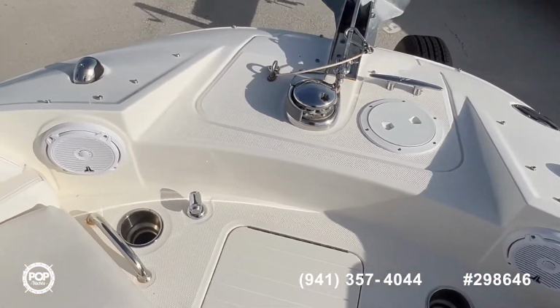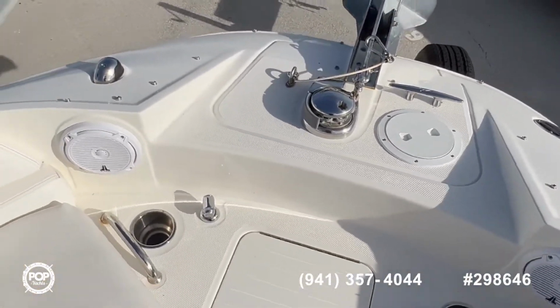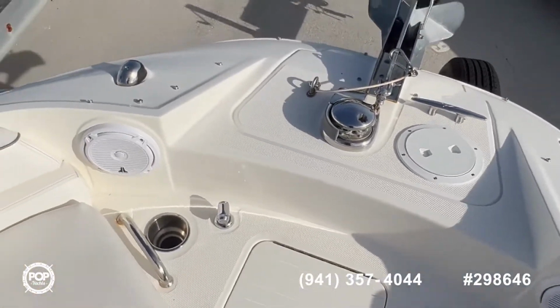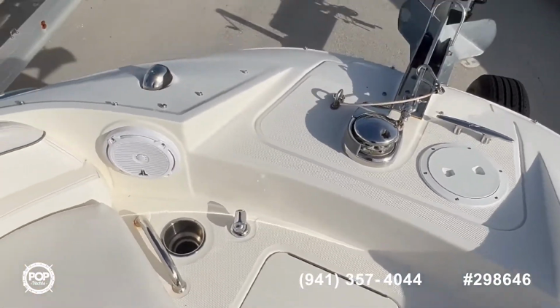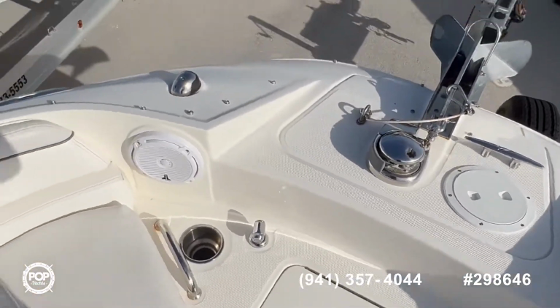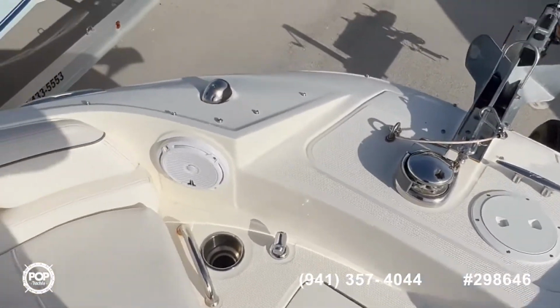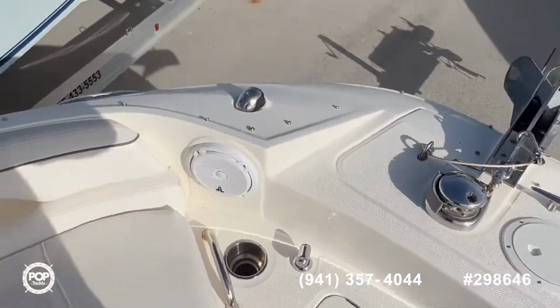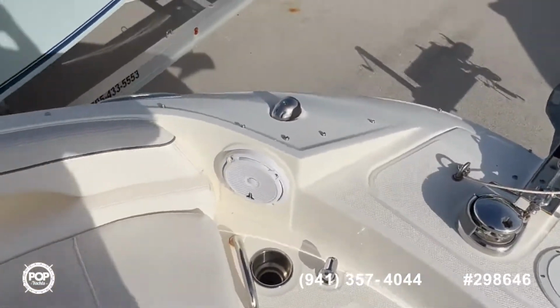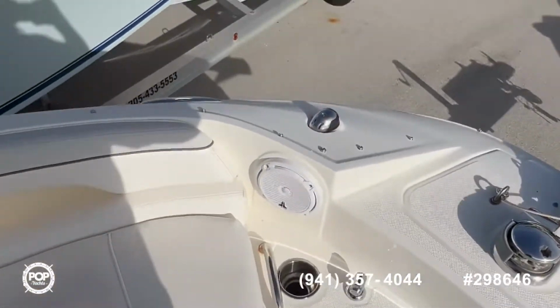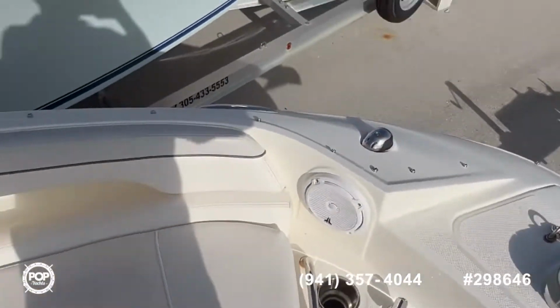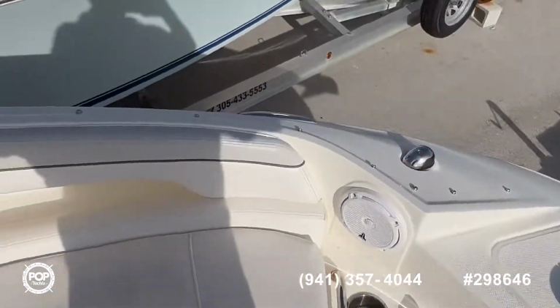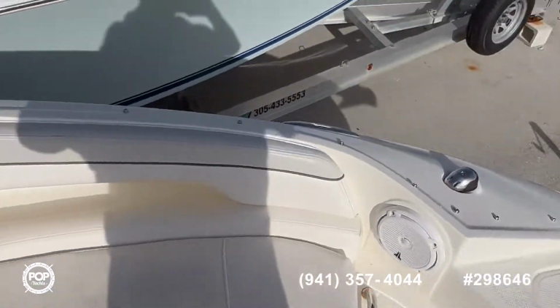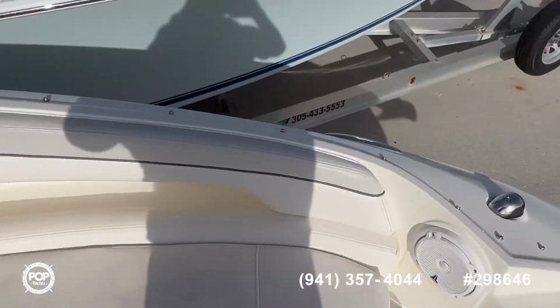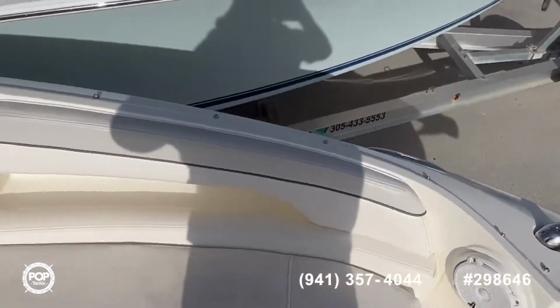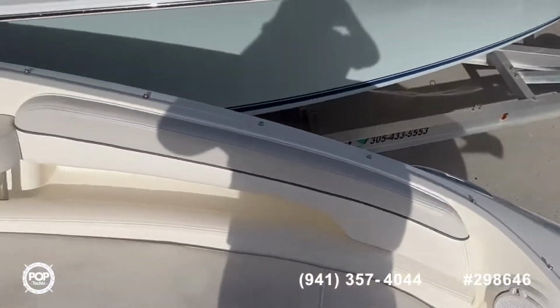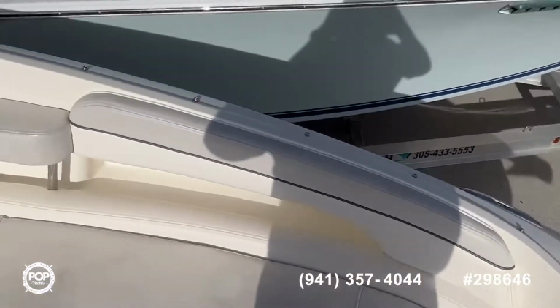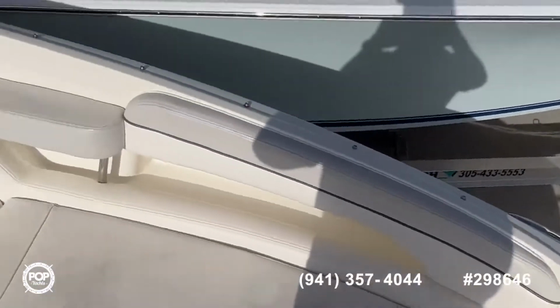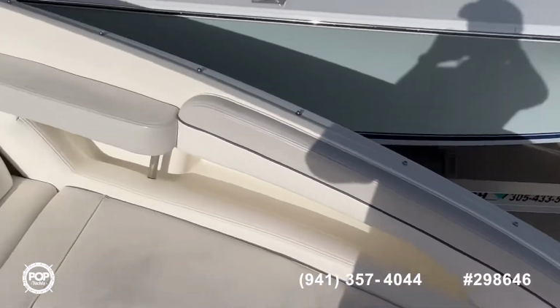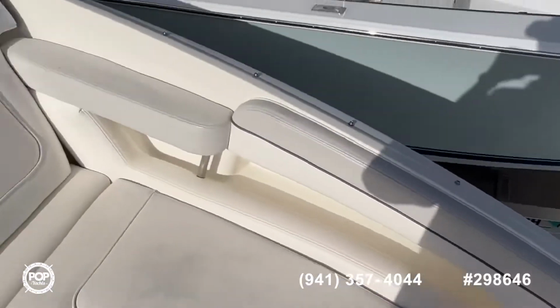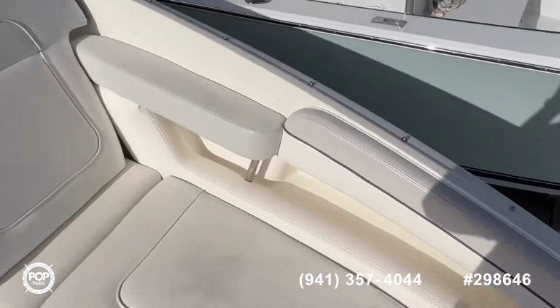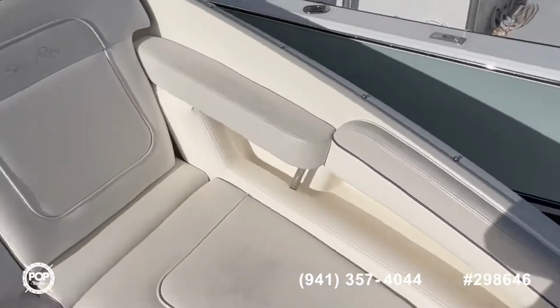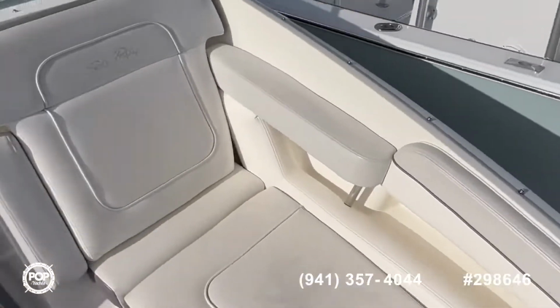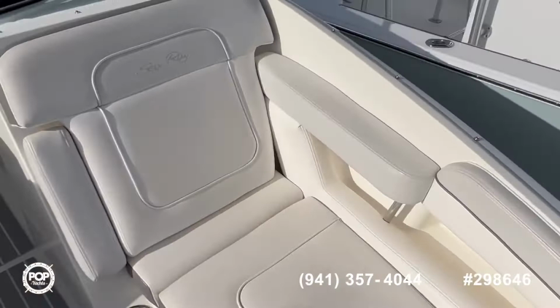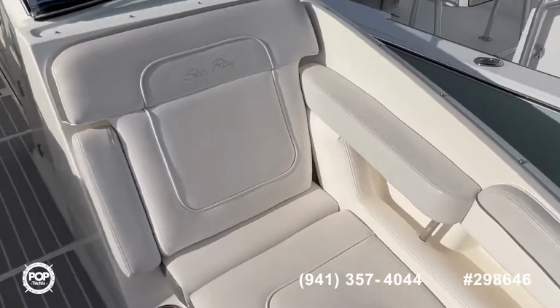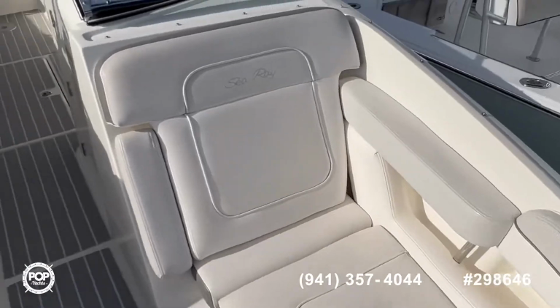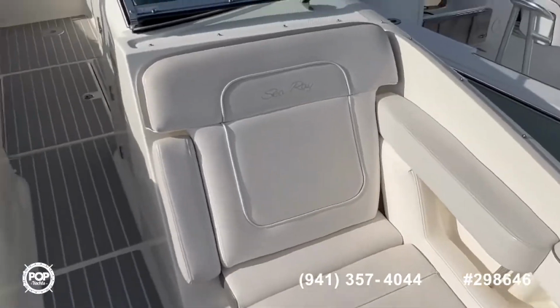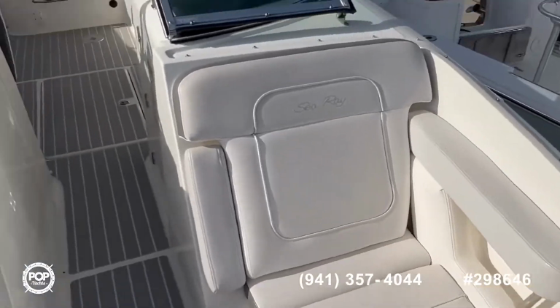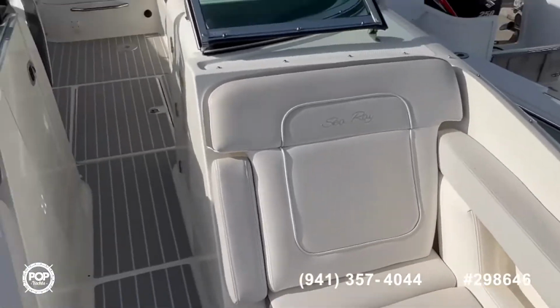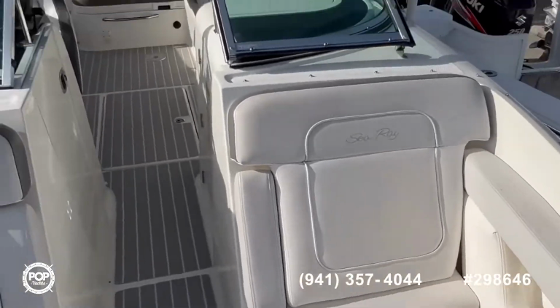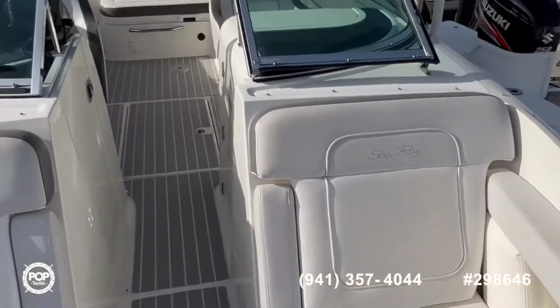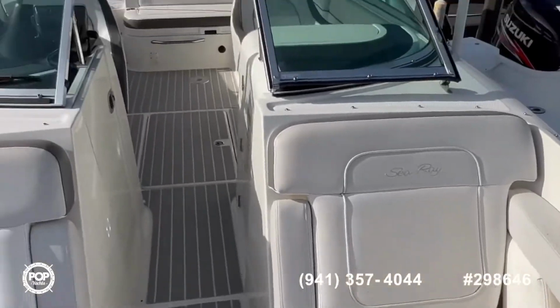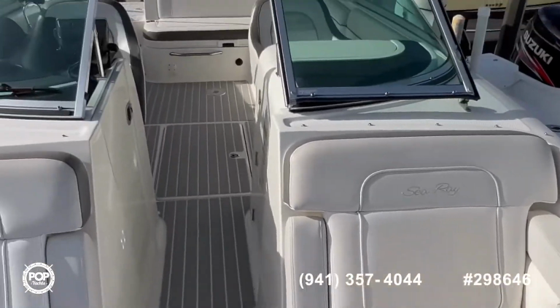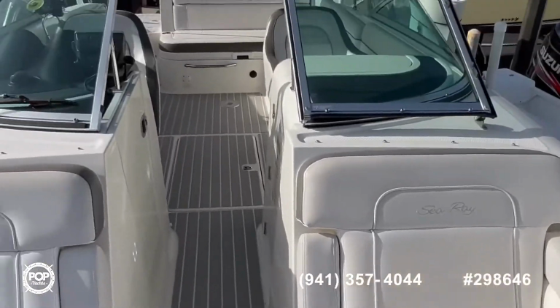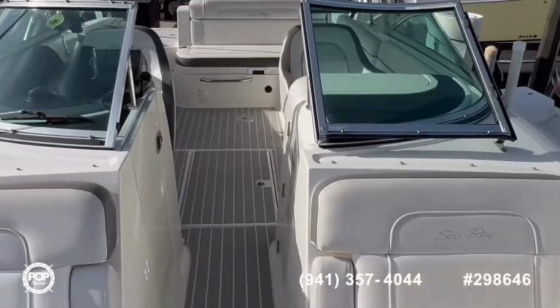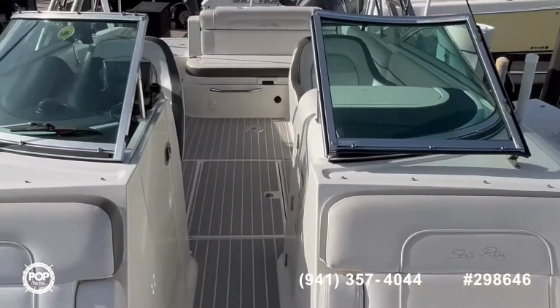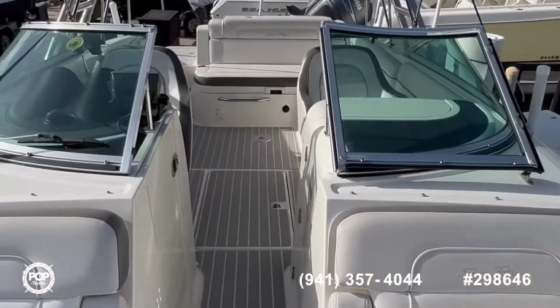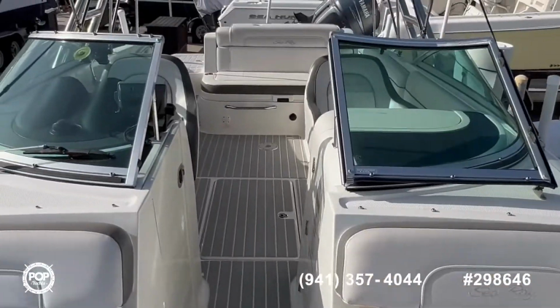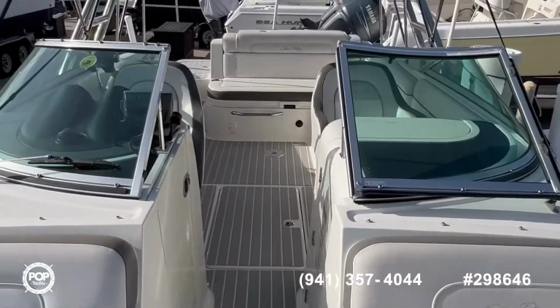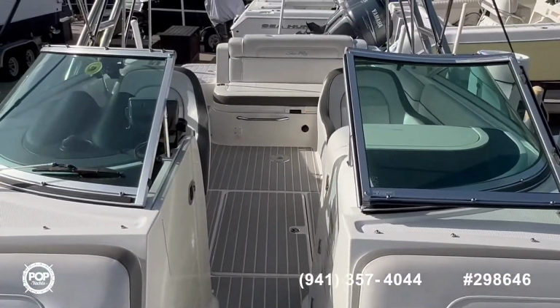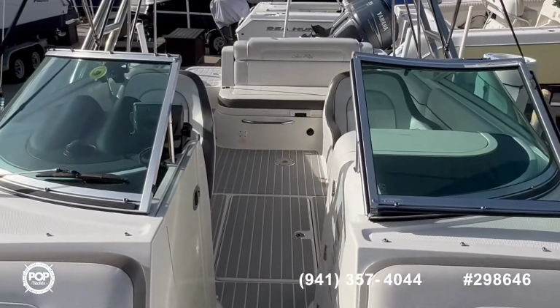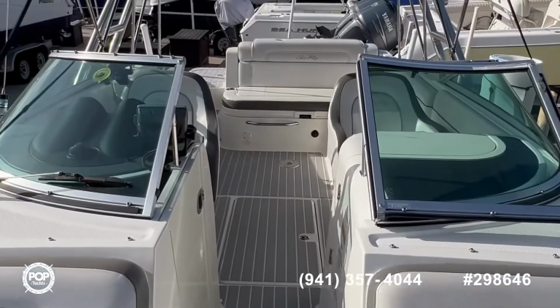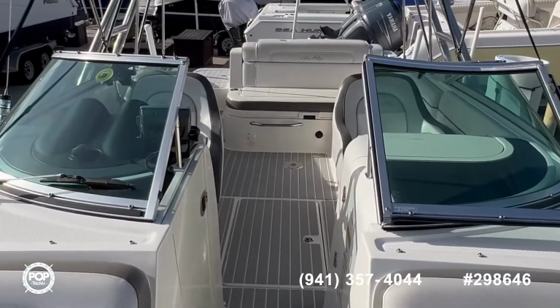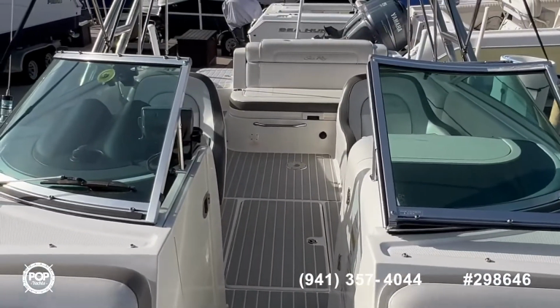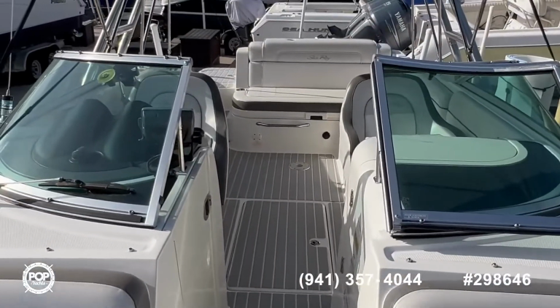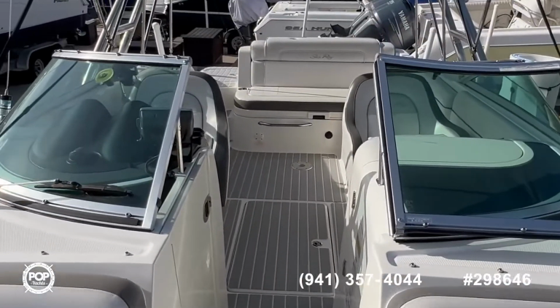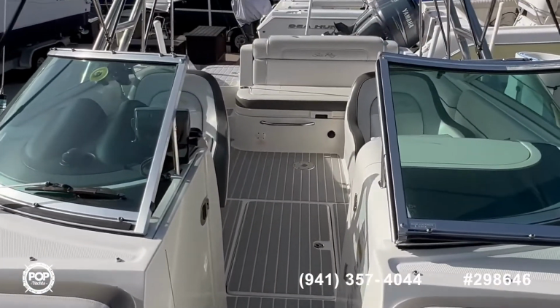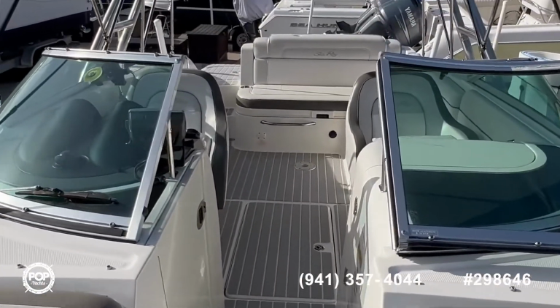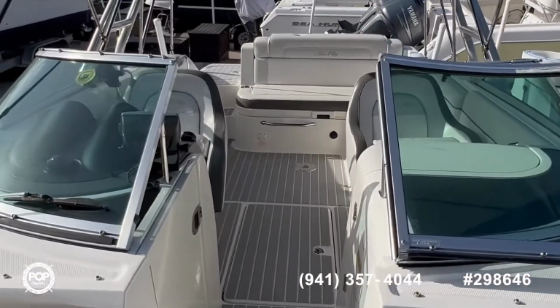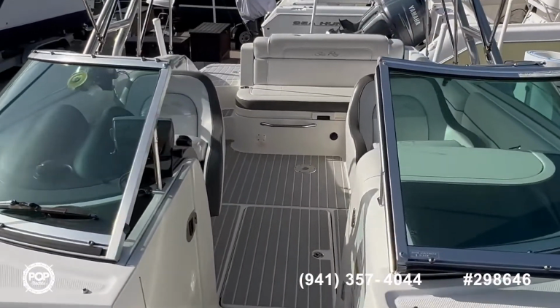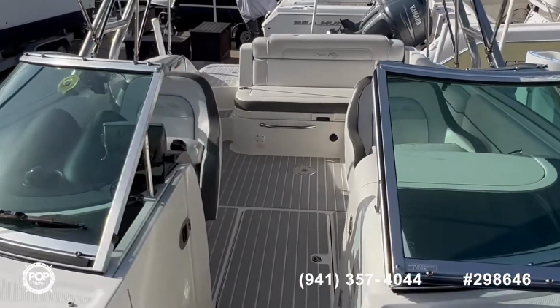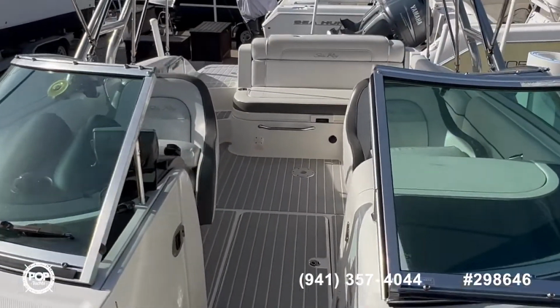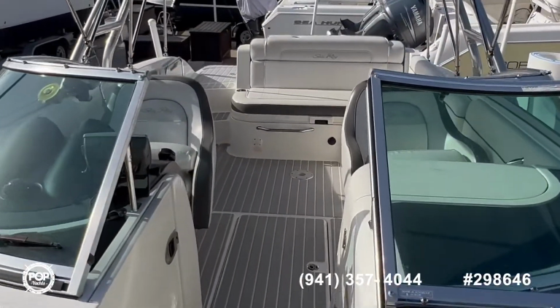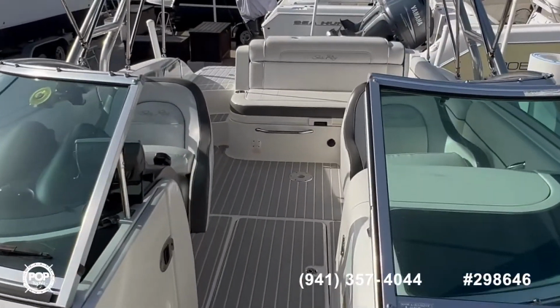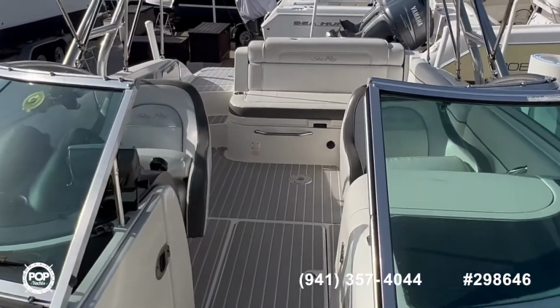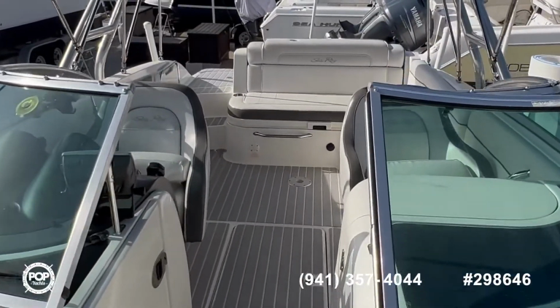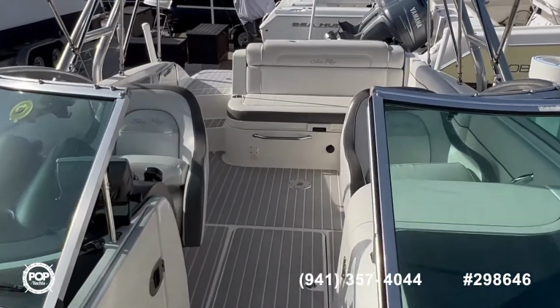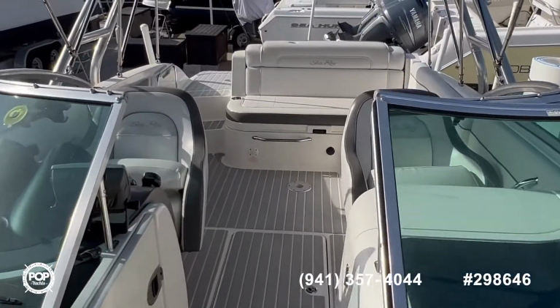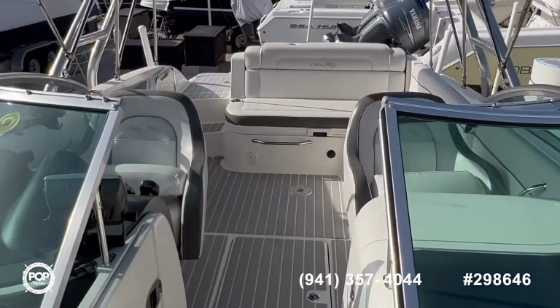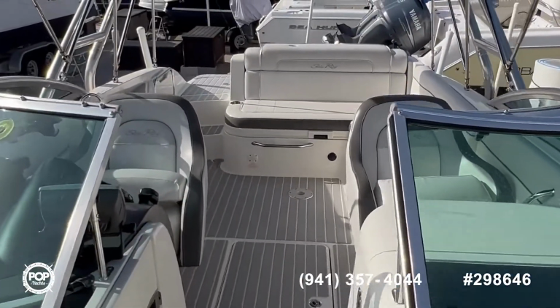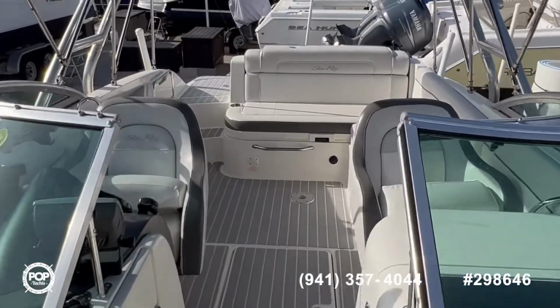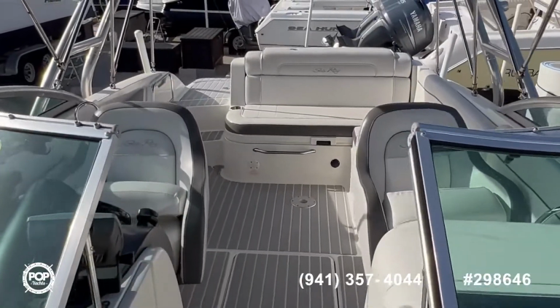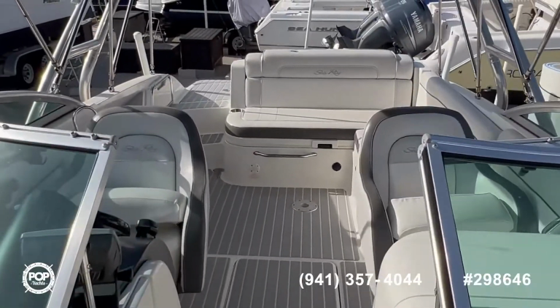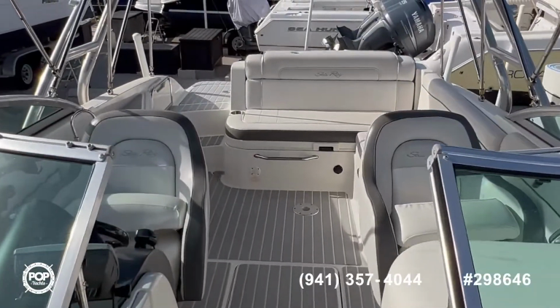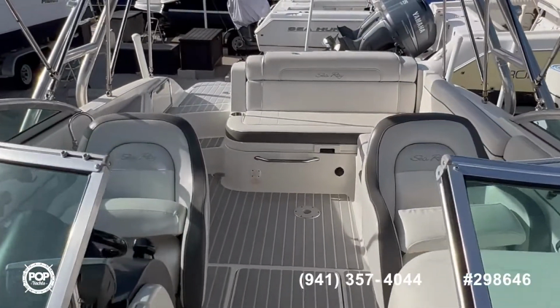If you have any questions about this boat, feel free to reach out. I hope you have enjoyed the tour and have a great day.